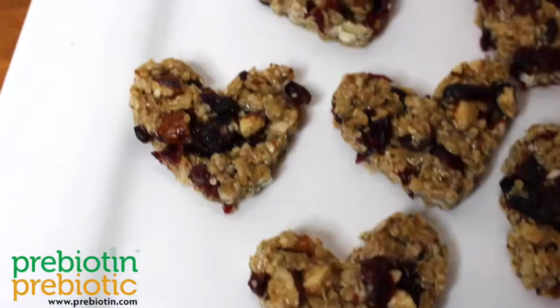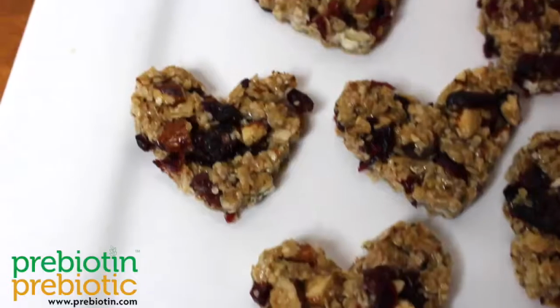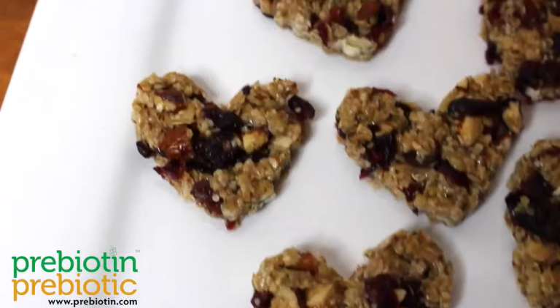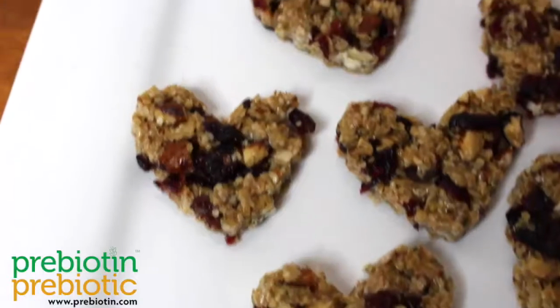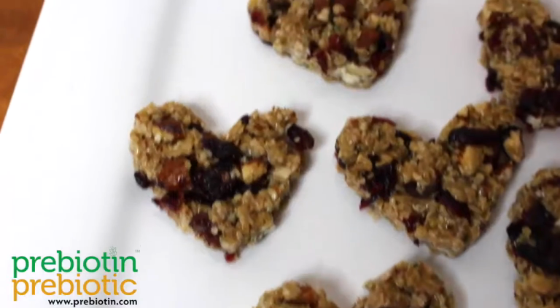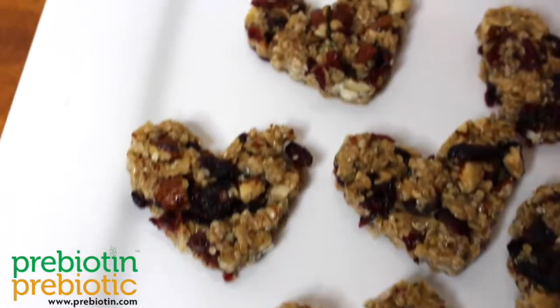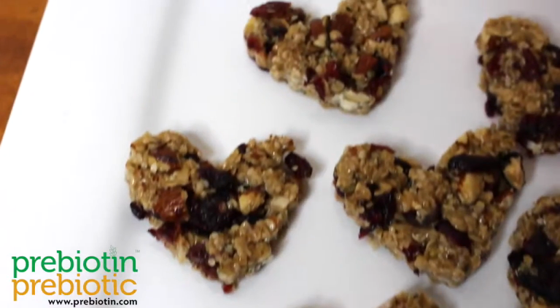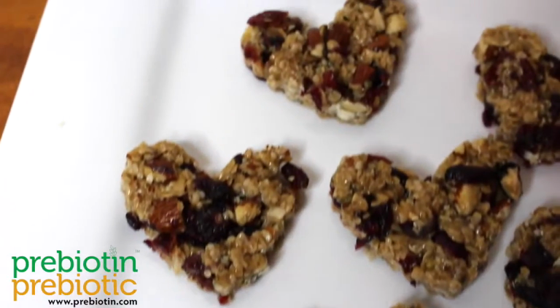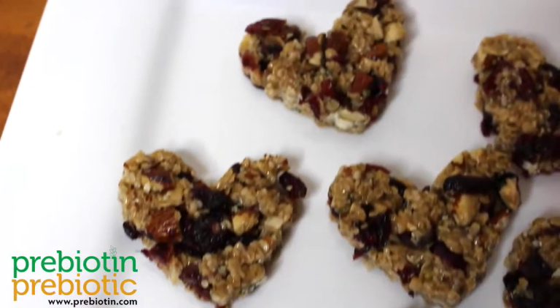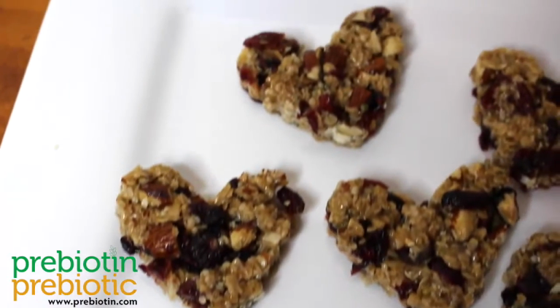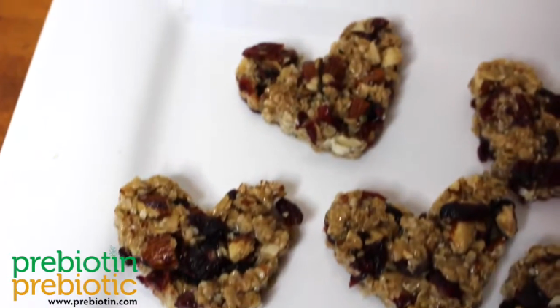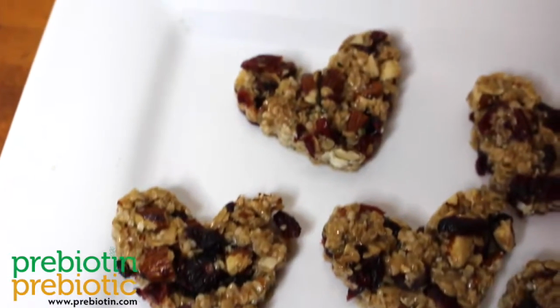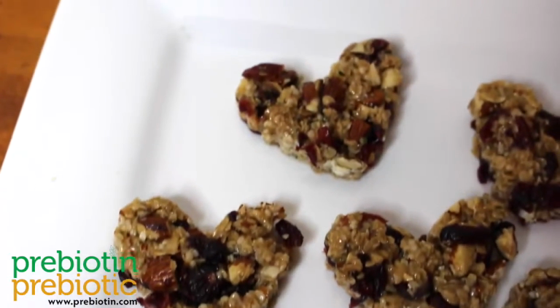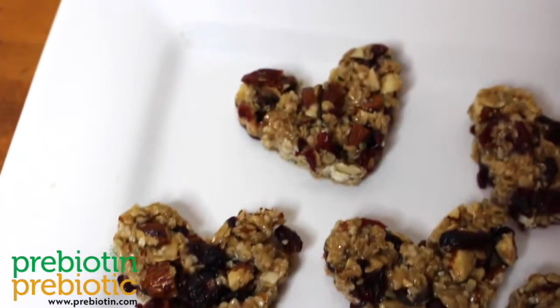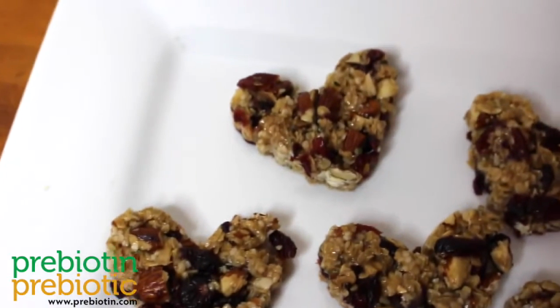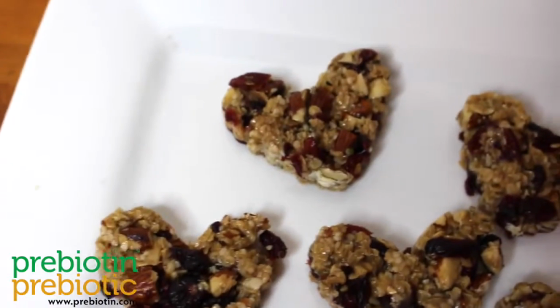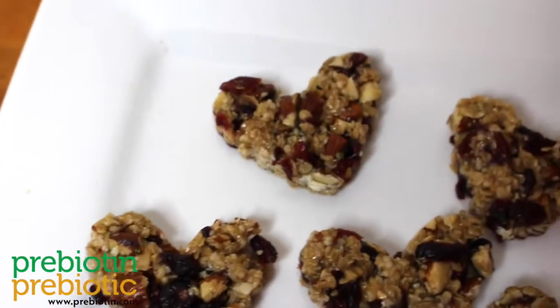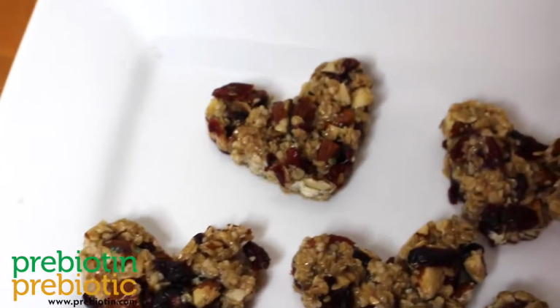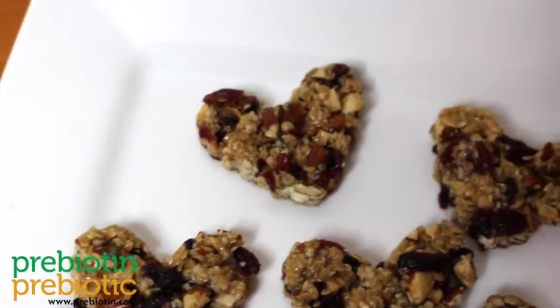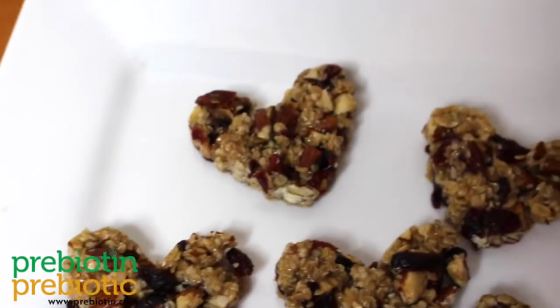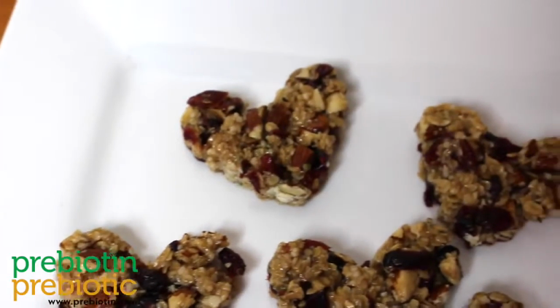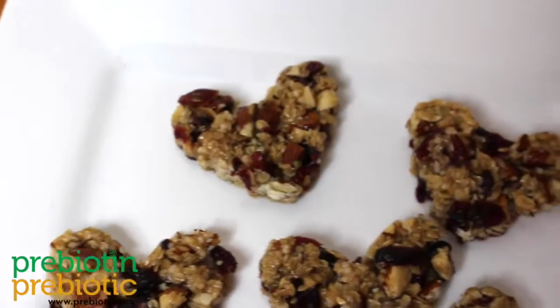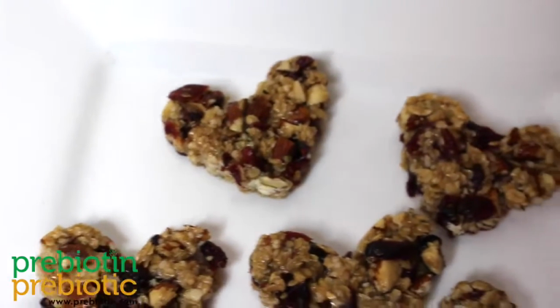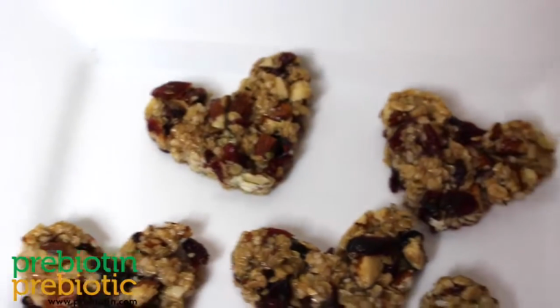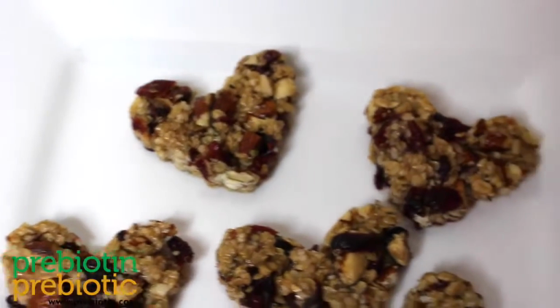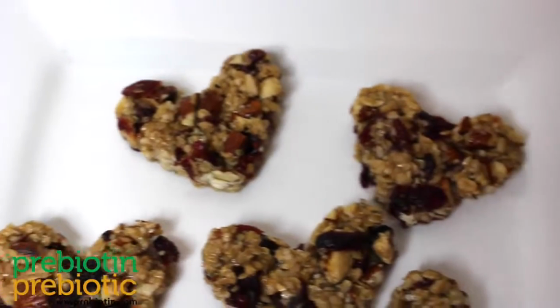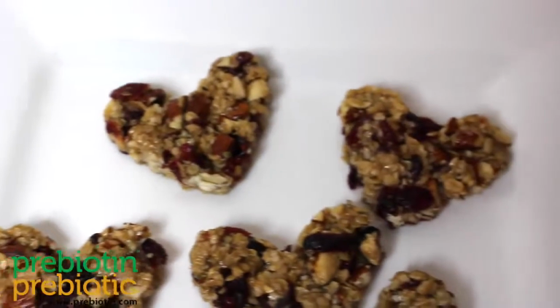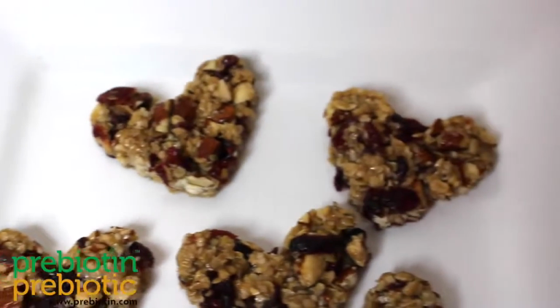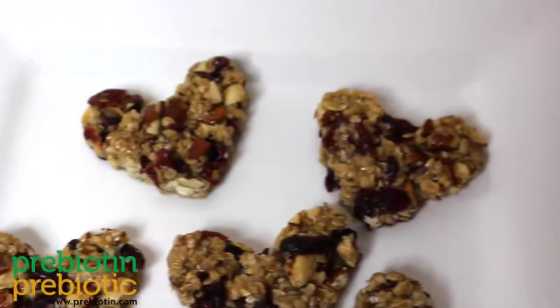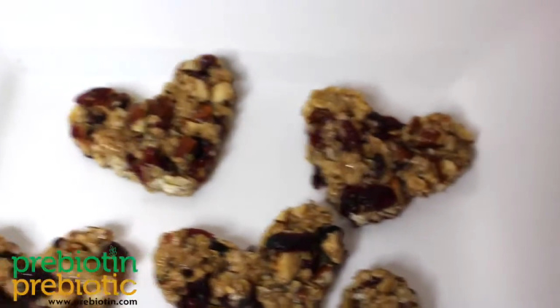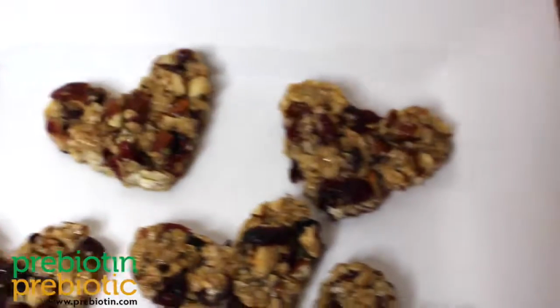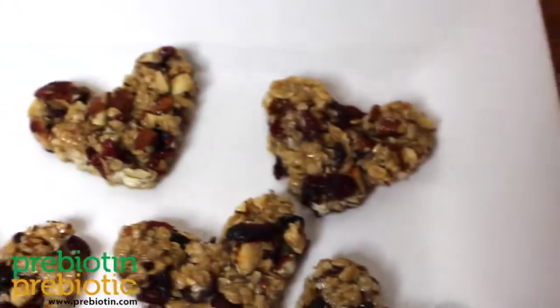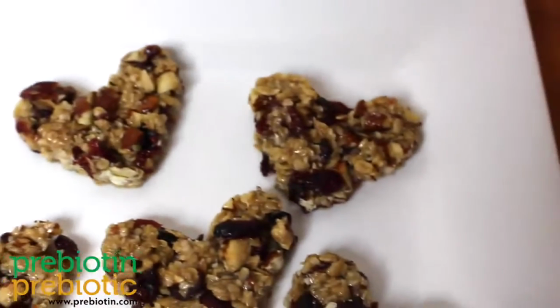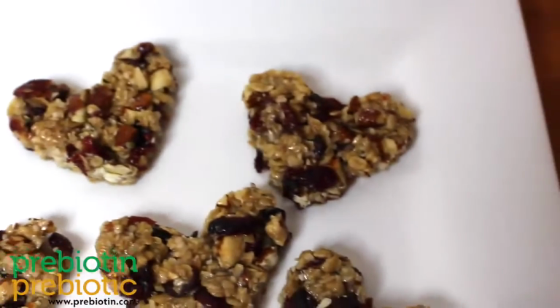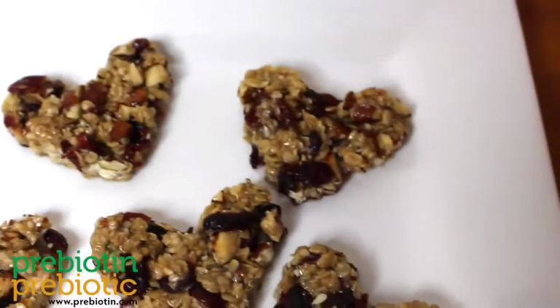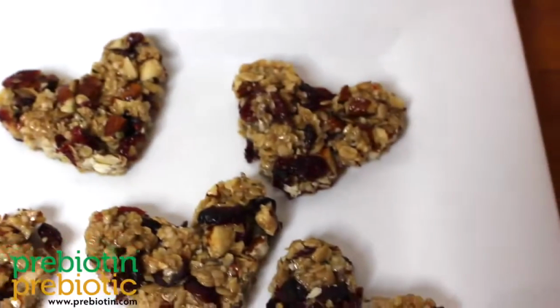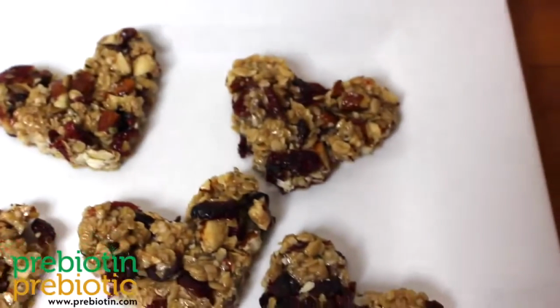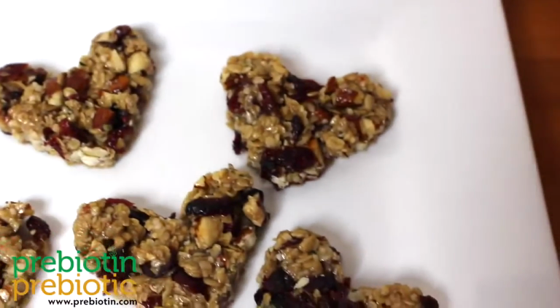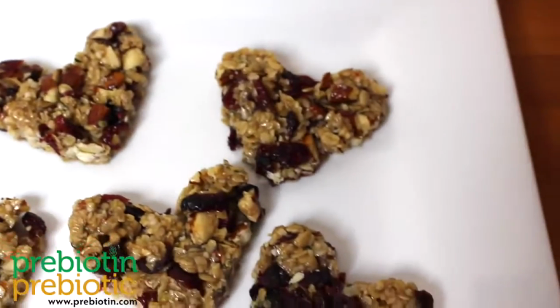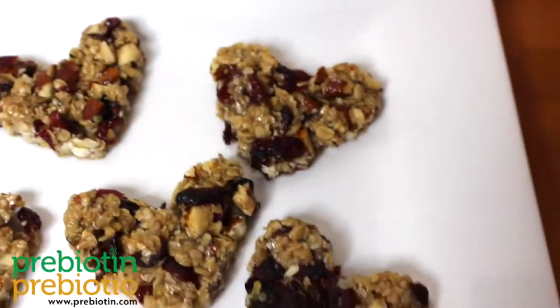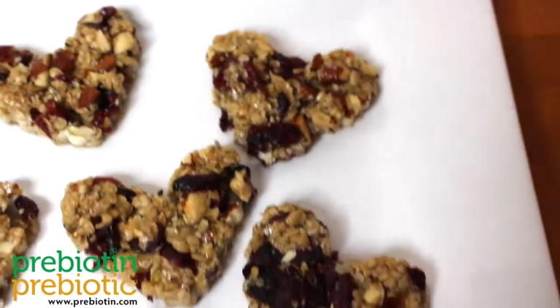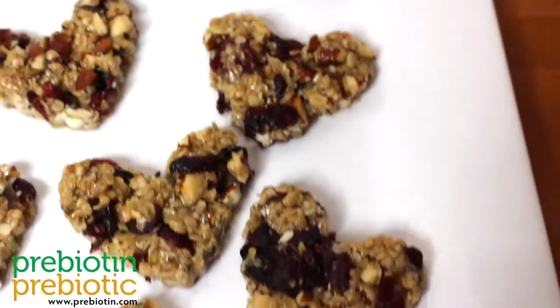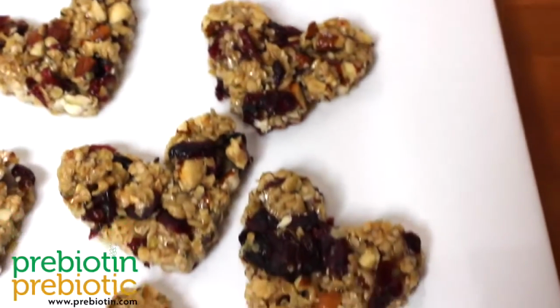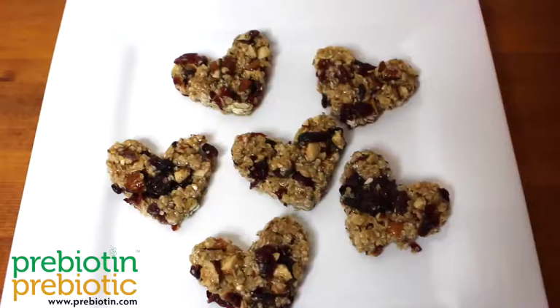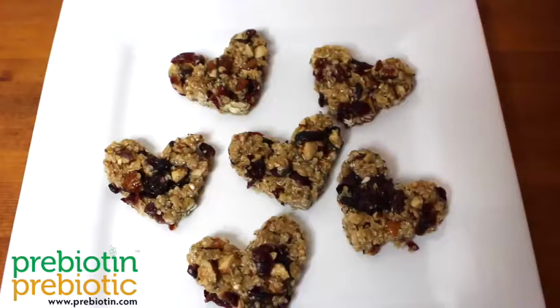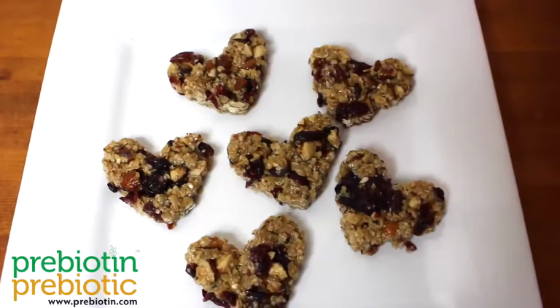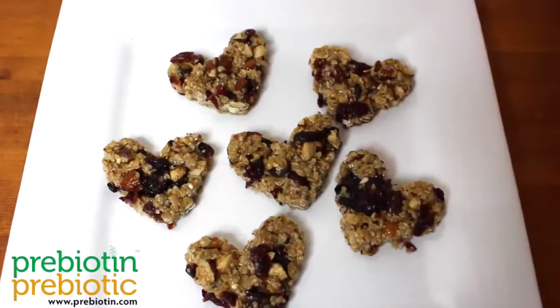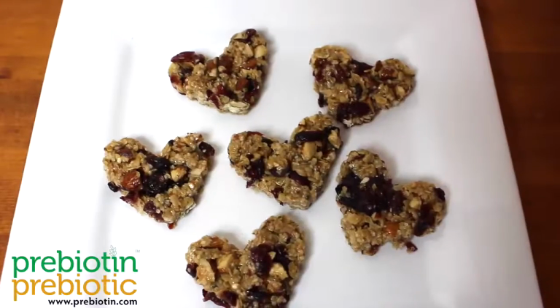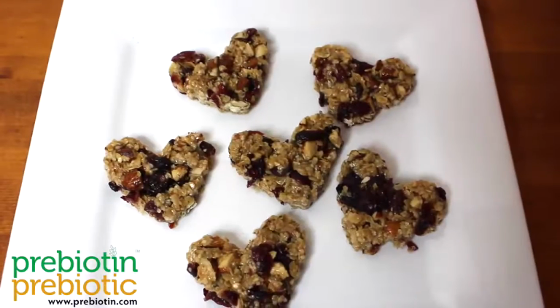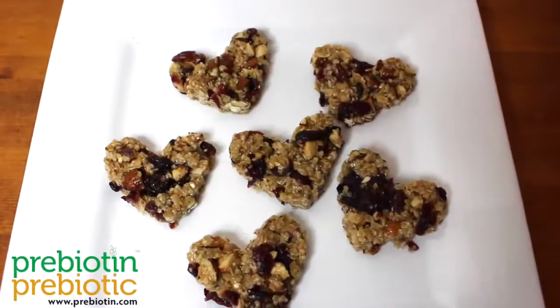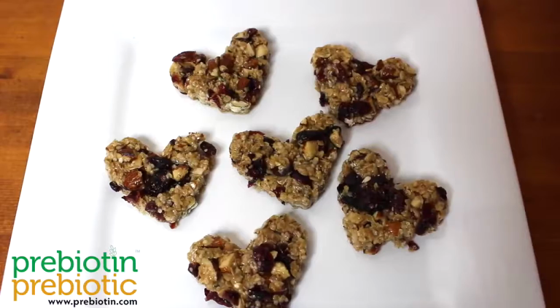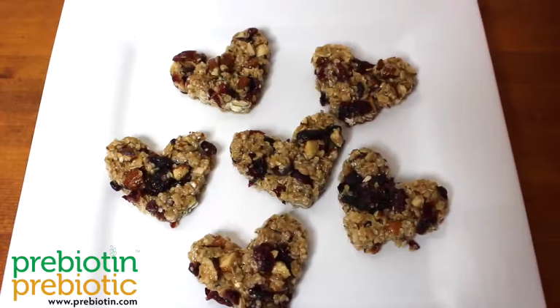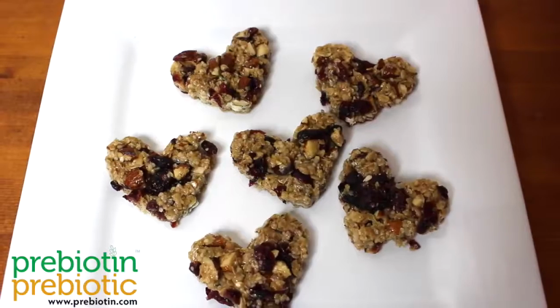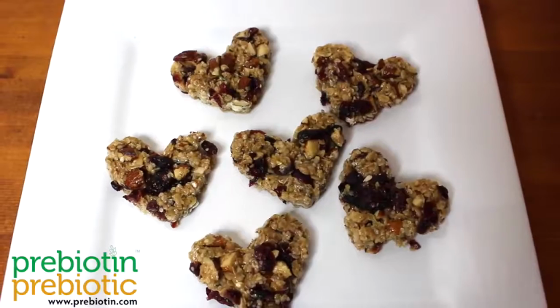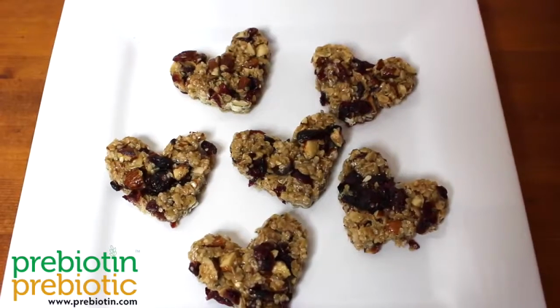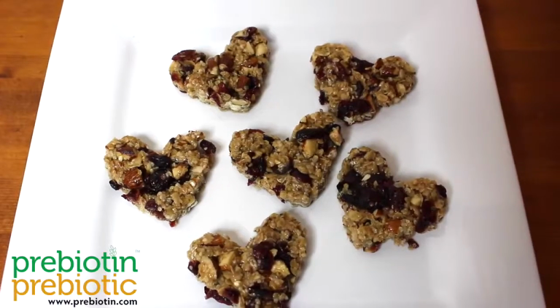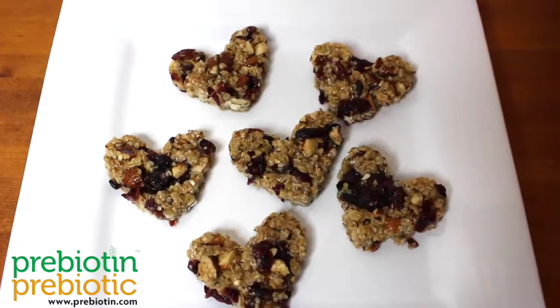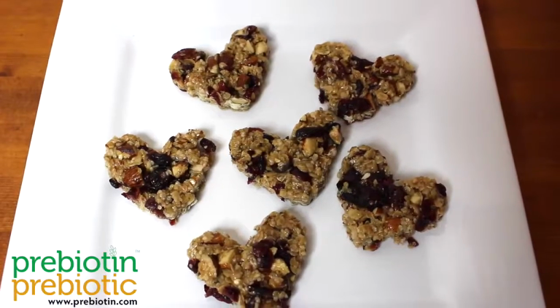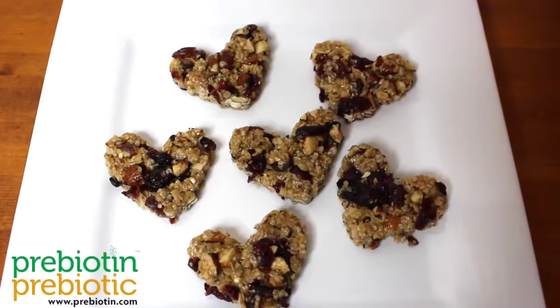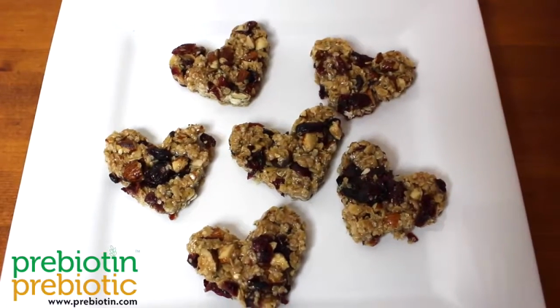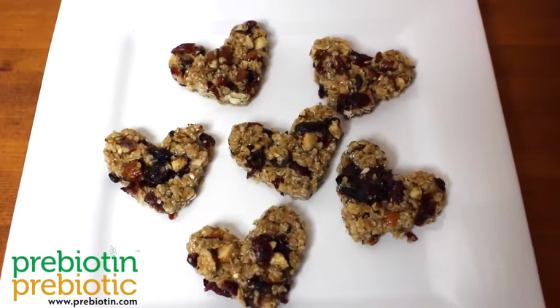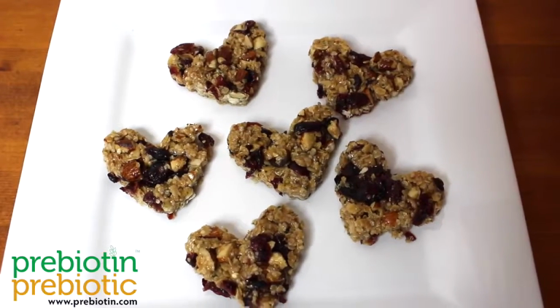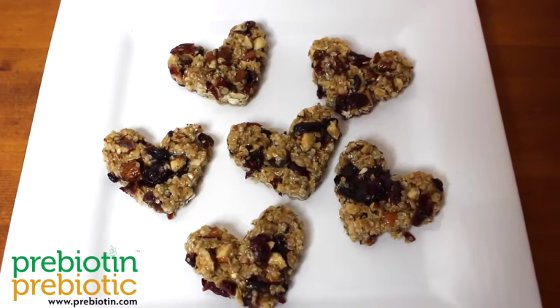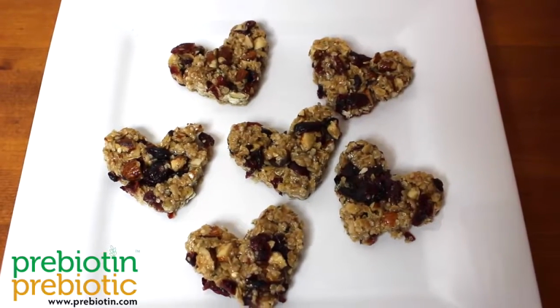This is Annie with another Microbiomit, and today I will be showing you how to make no-bake Valentine's Day granola bites.